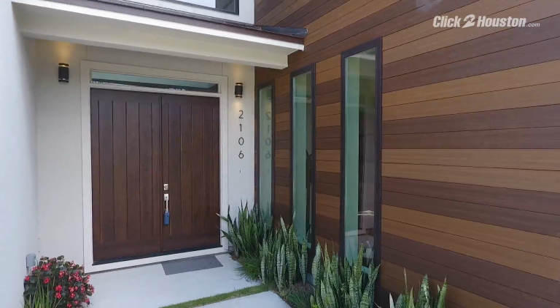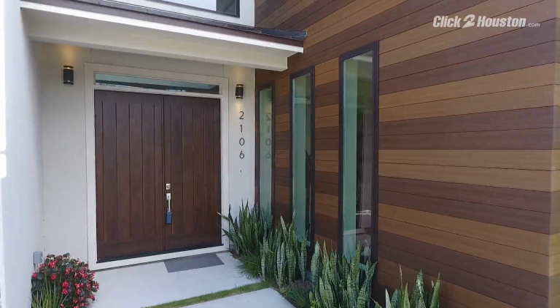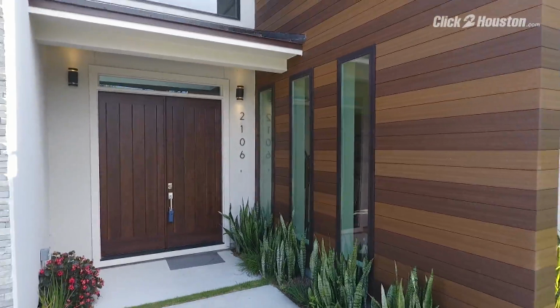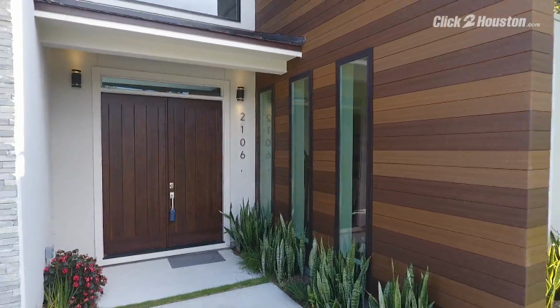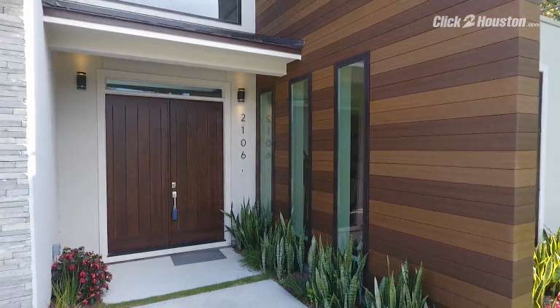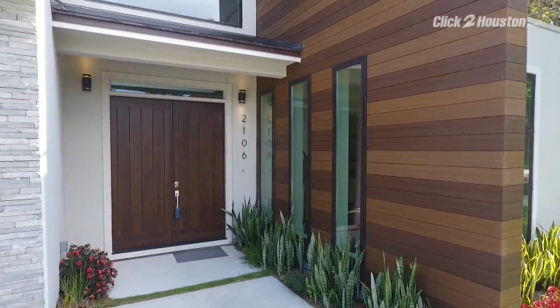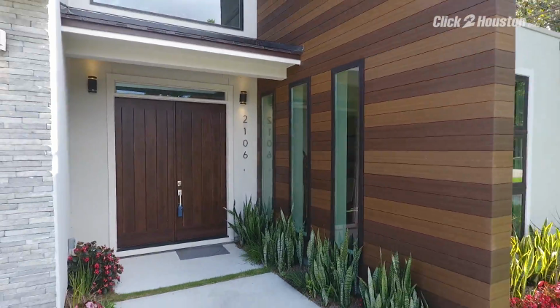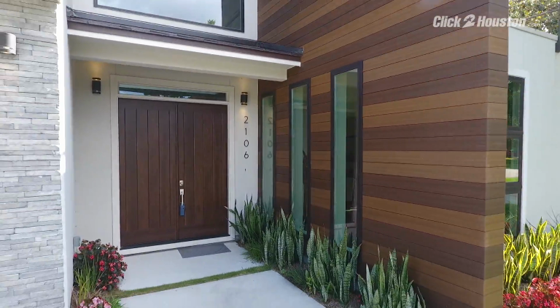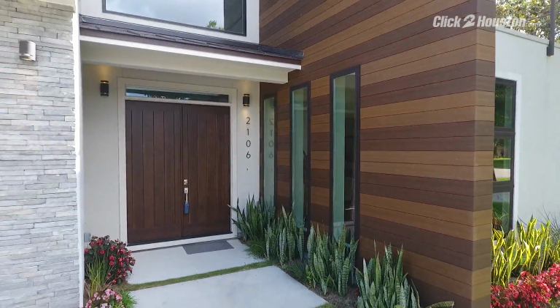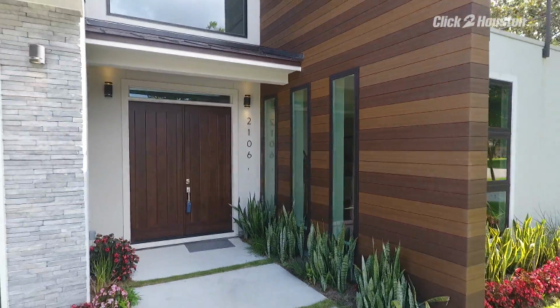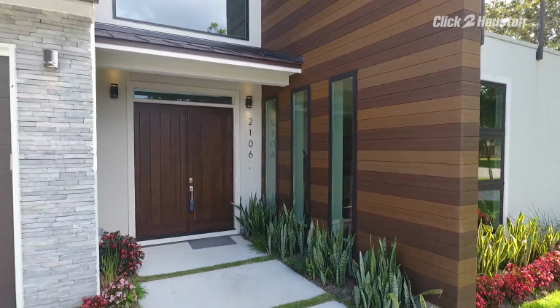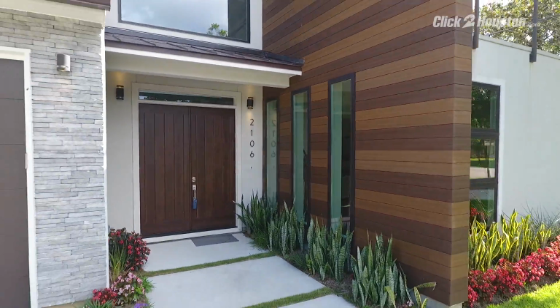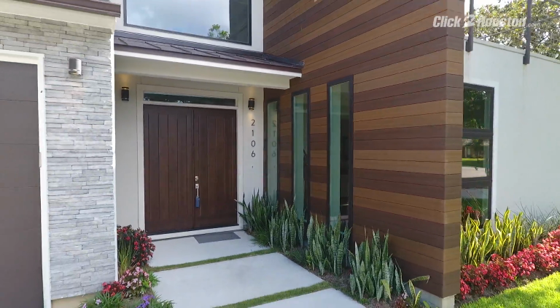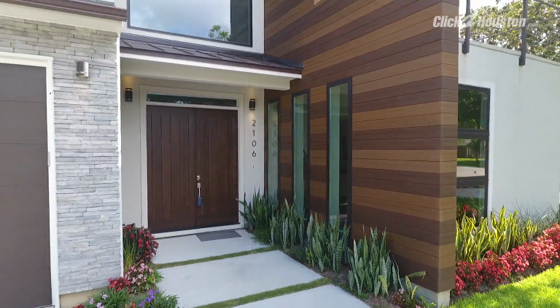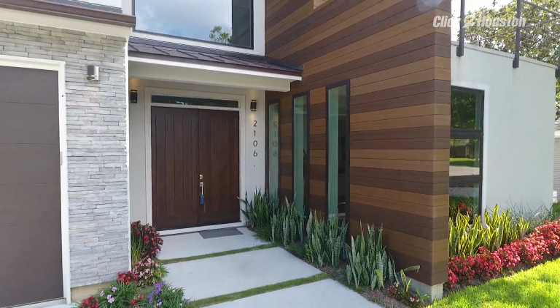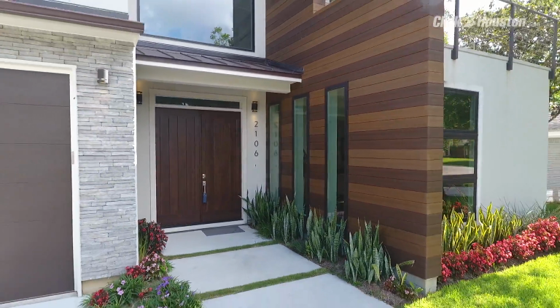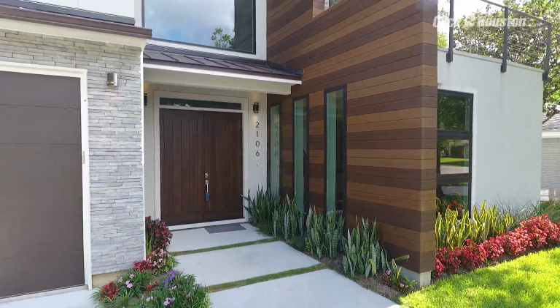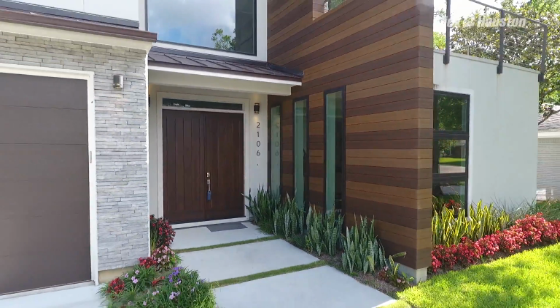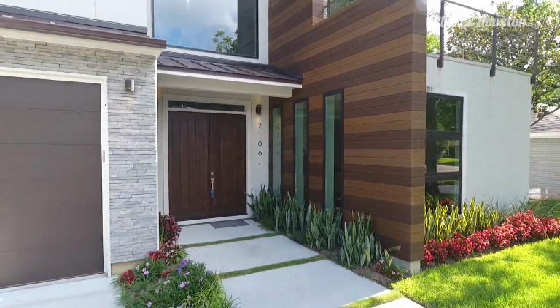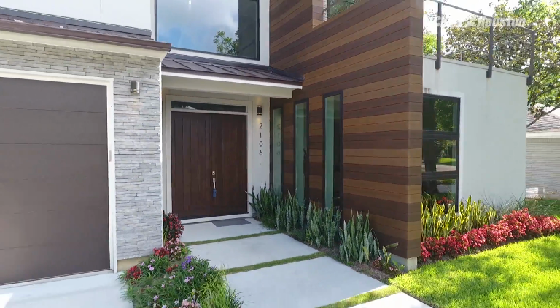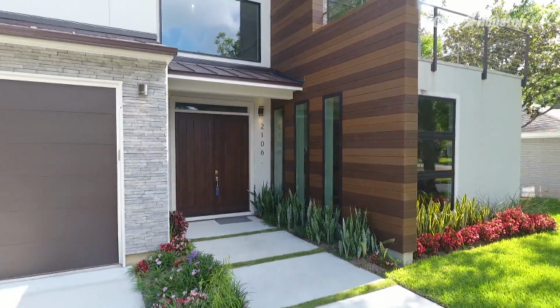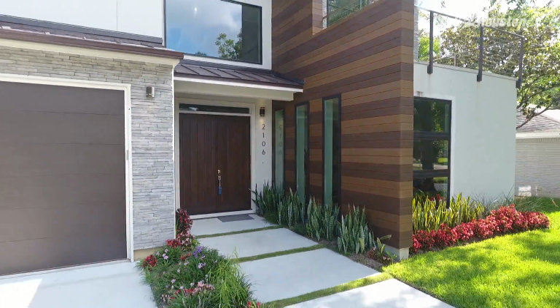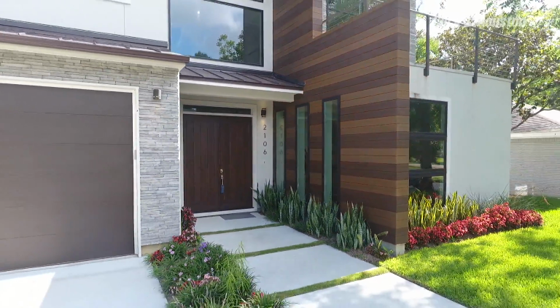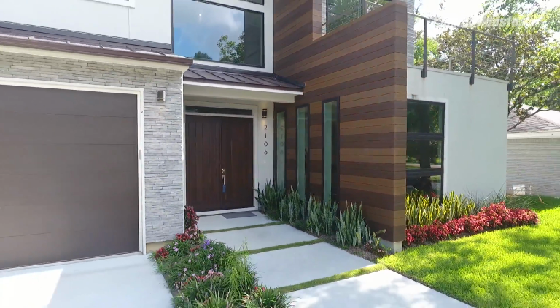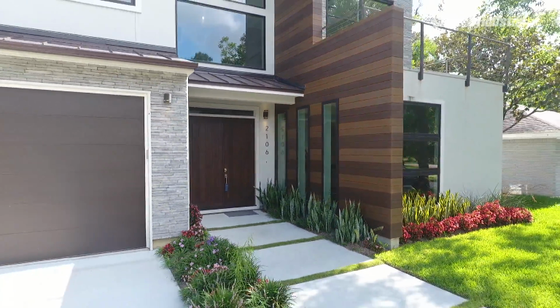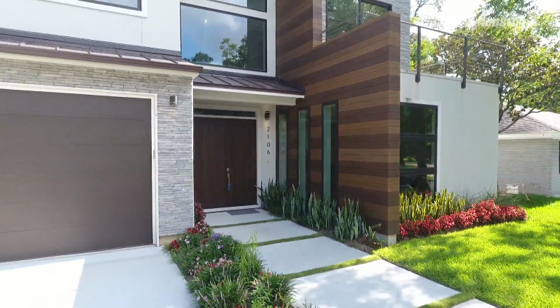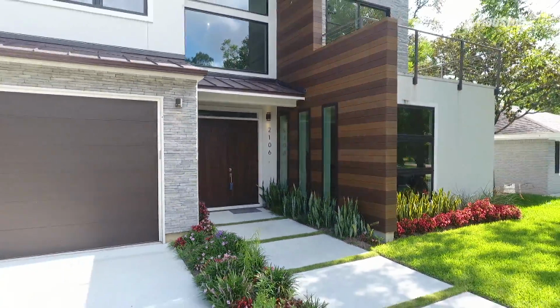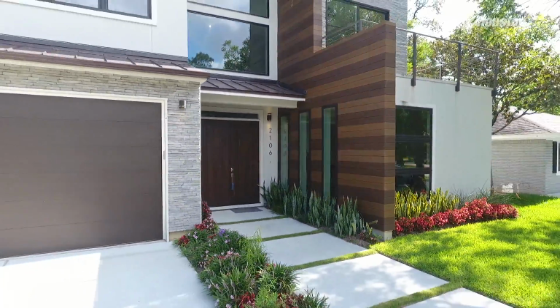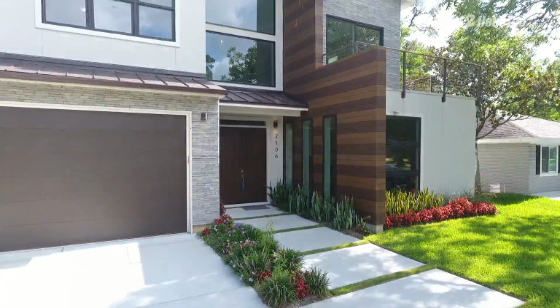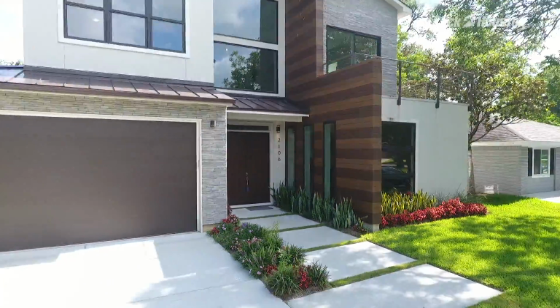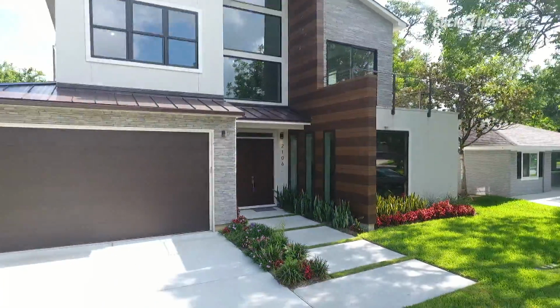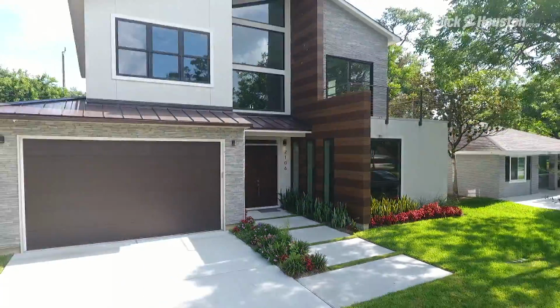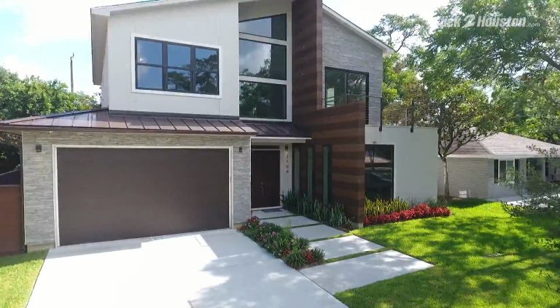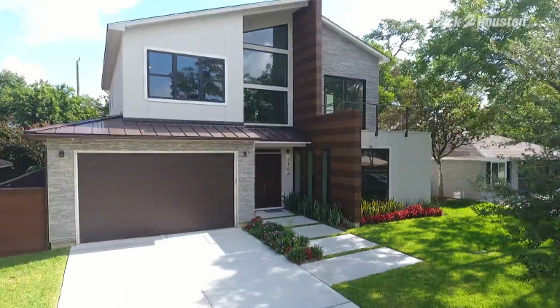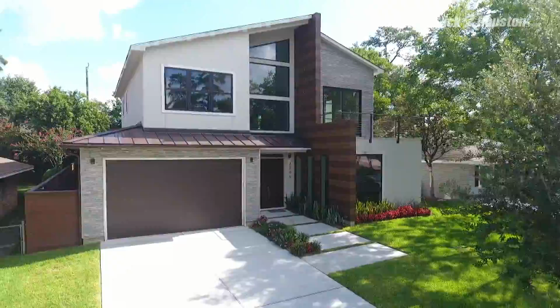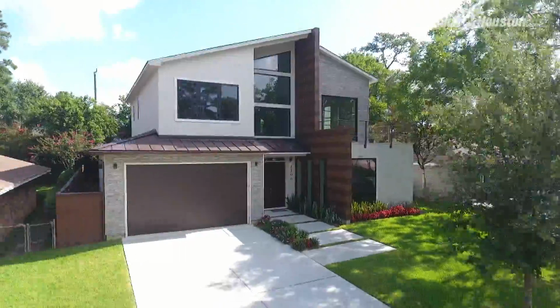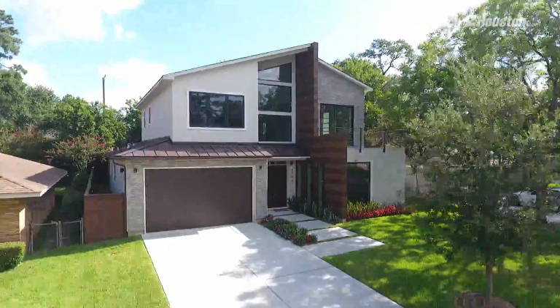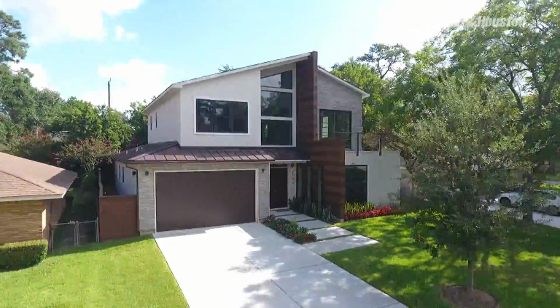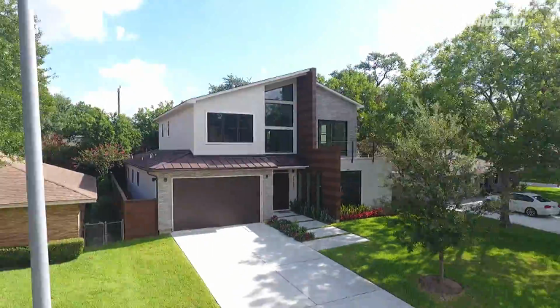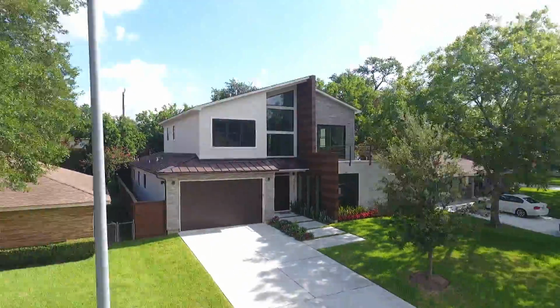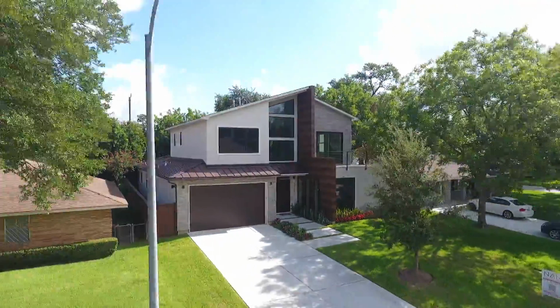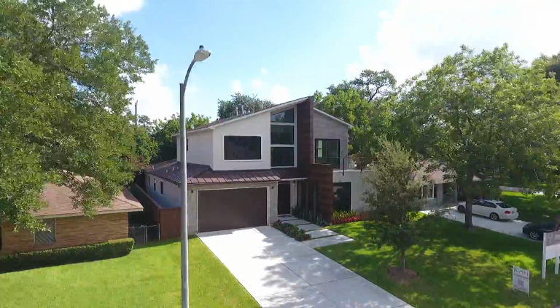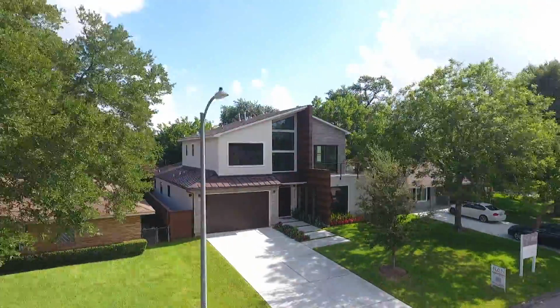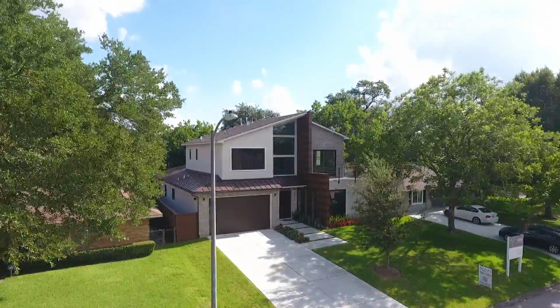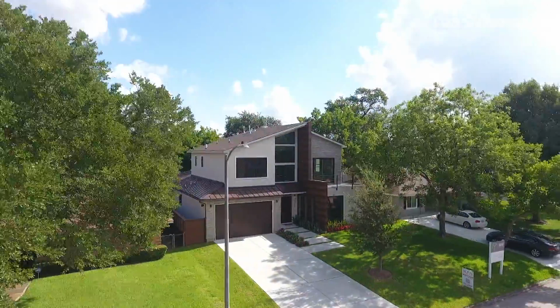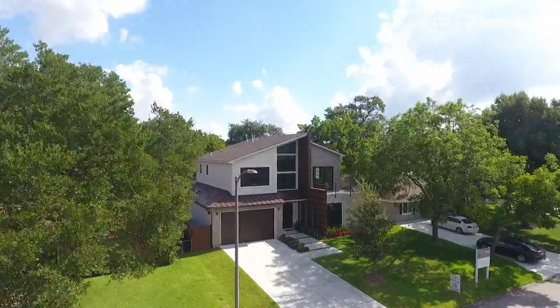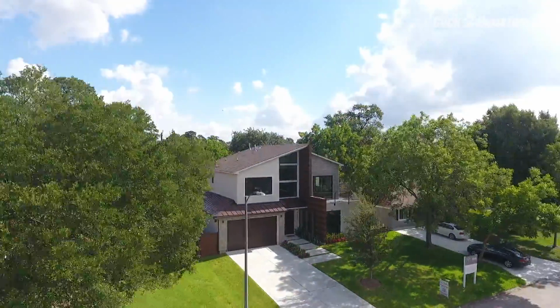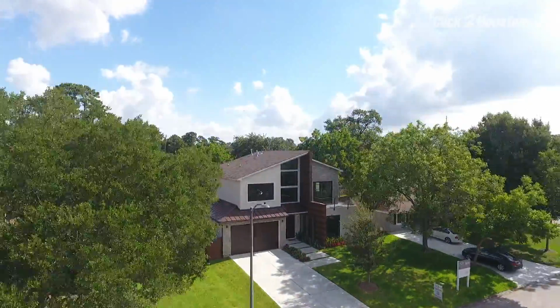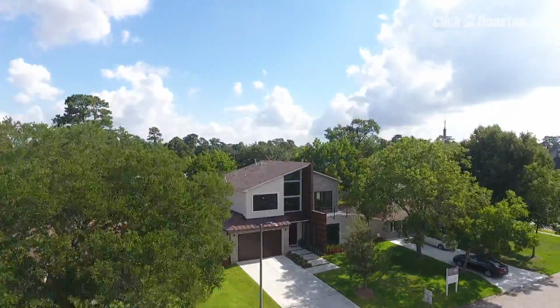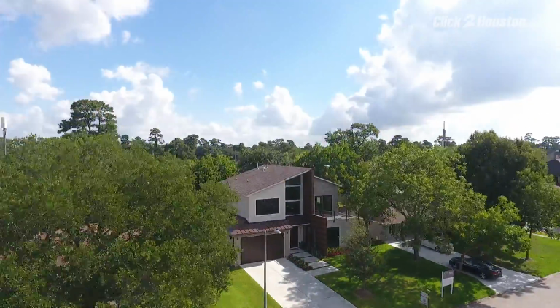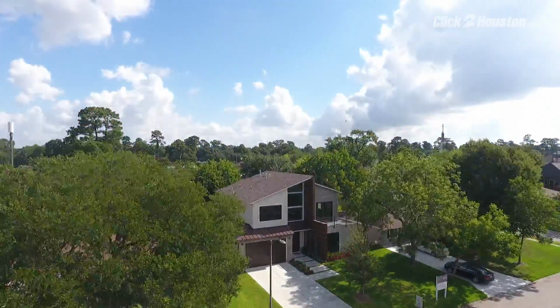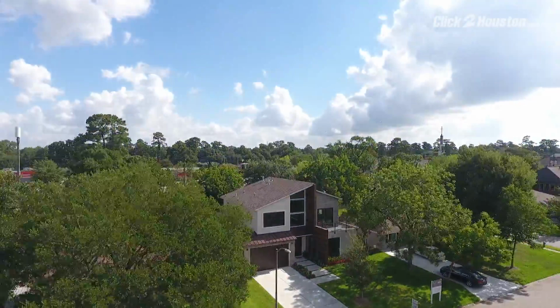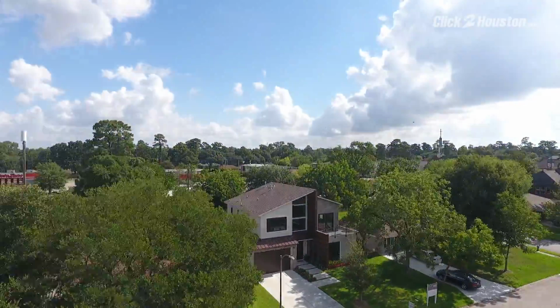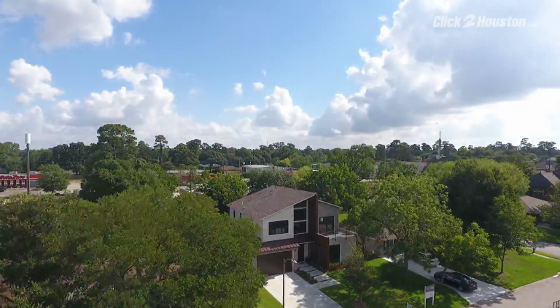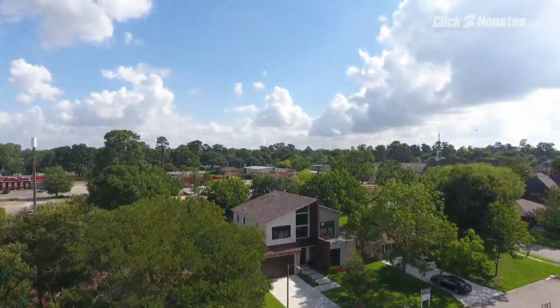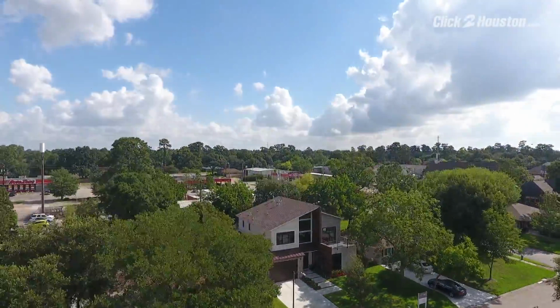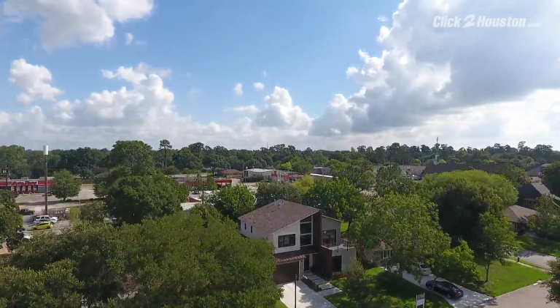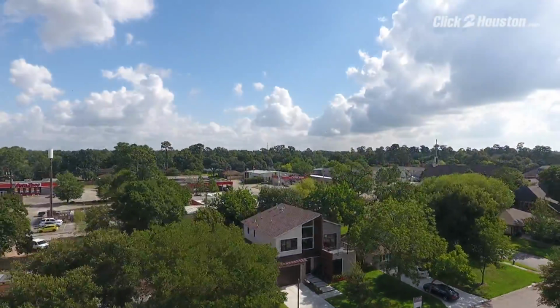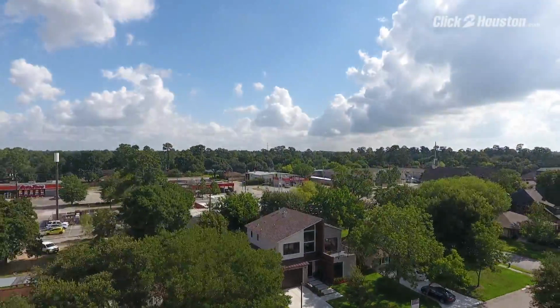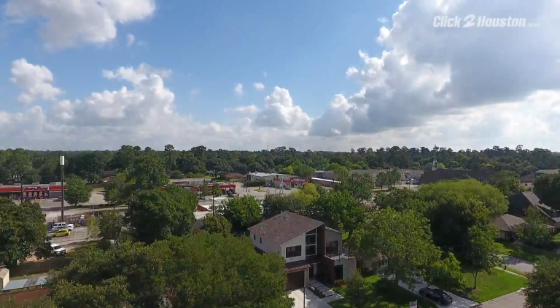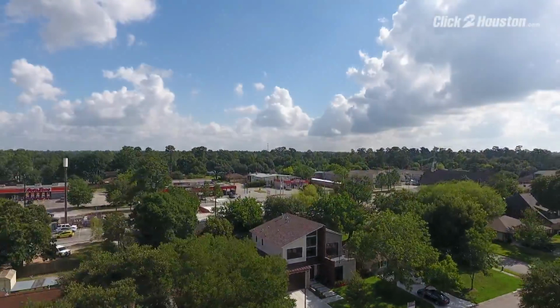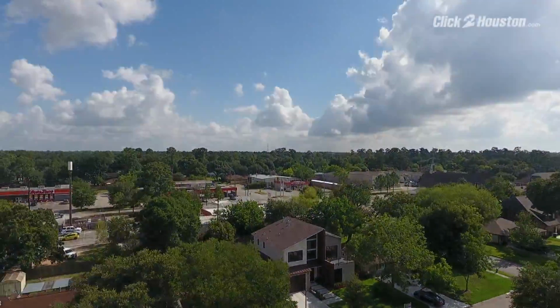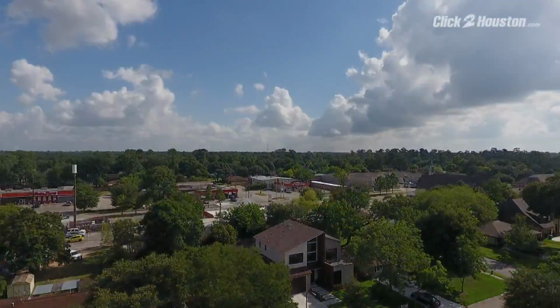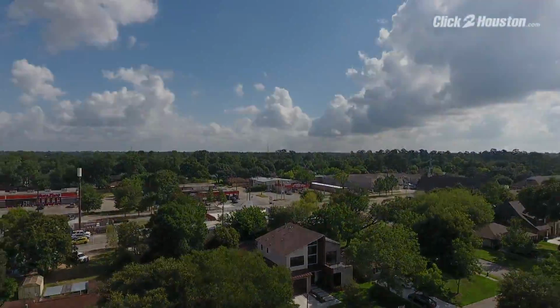2106 Neenah Lee Lane in the Oak Forest area is offered at $848,000. Open house is Saturday, 12 to 2 p.m.